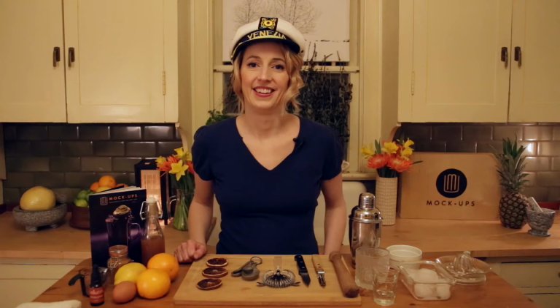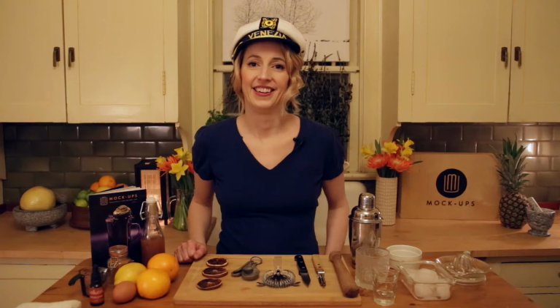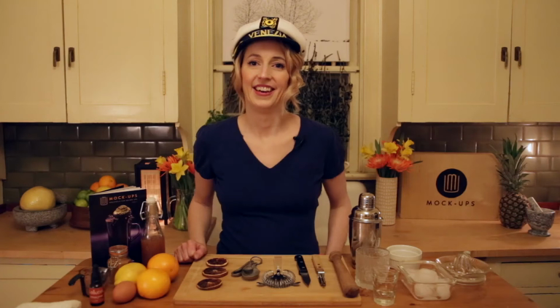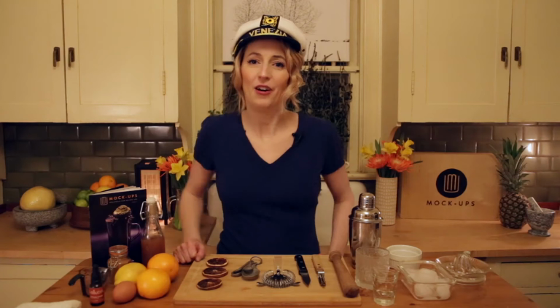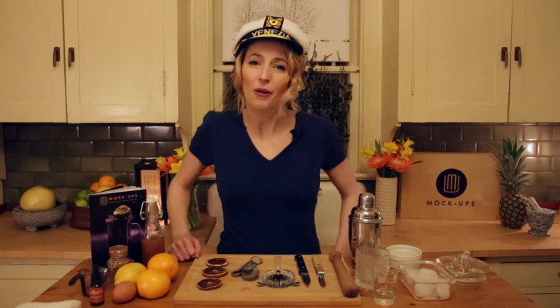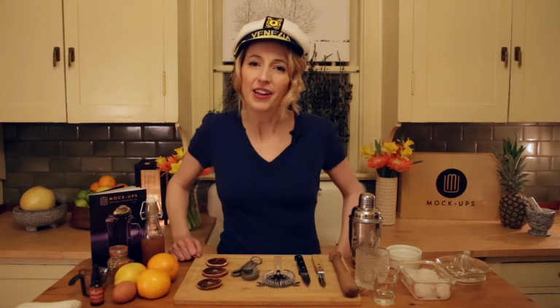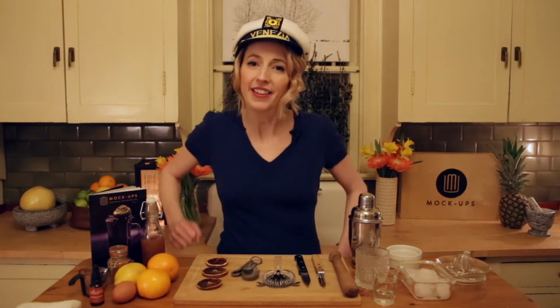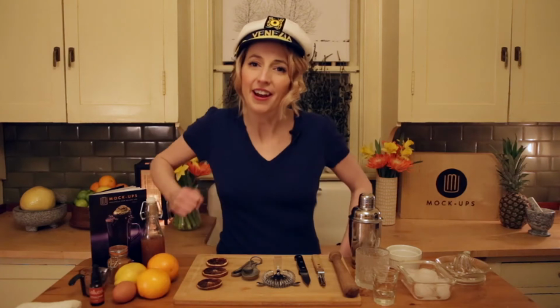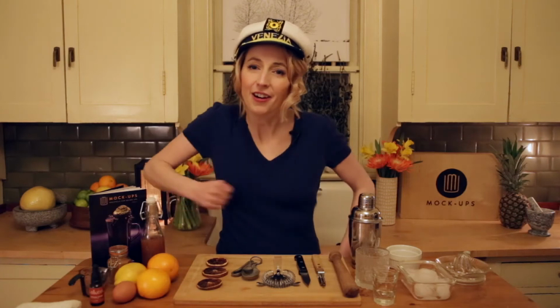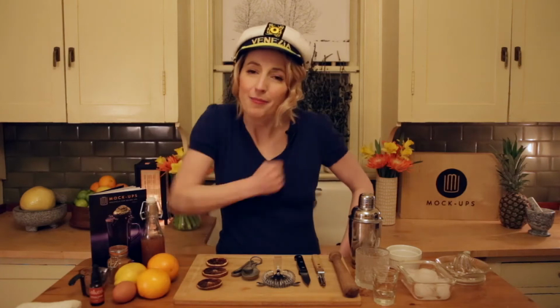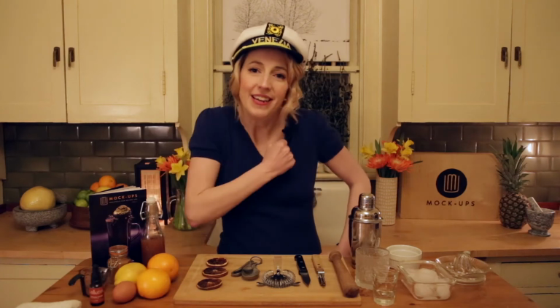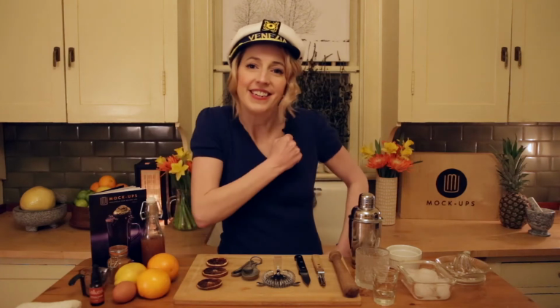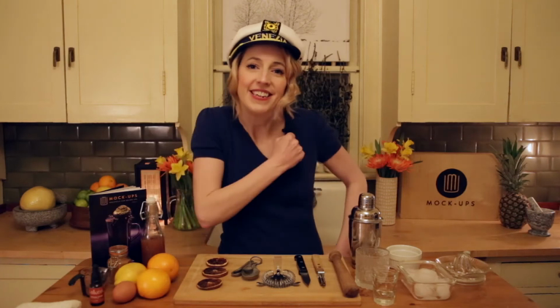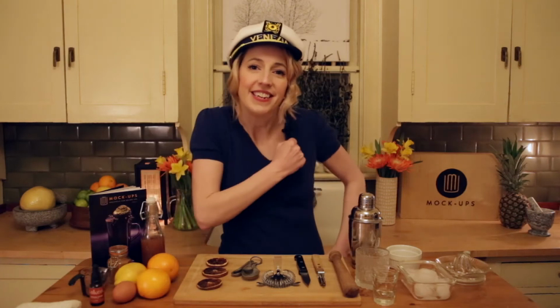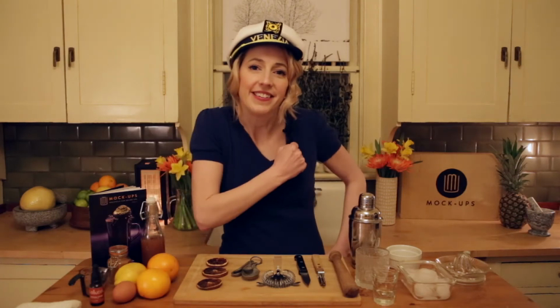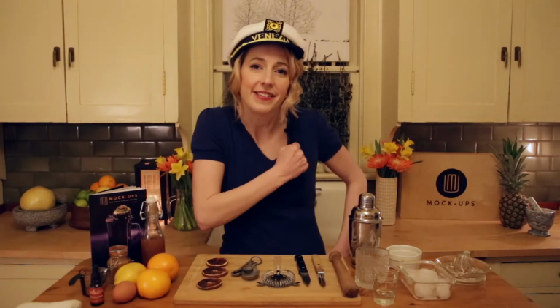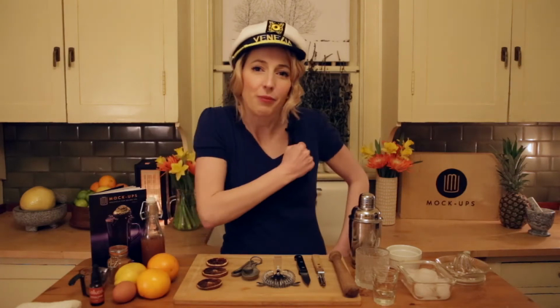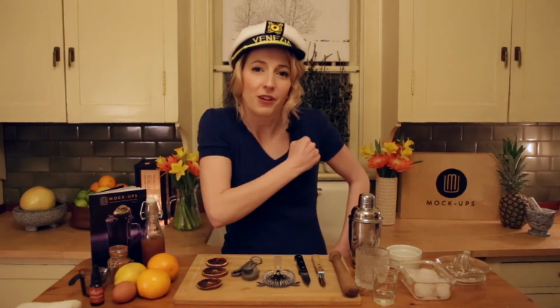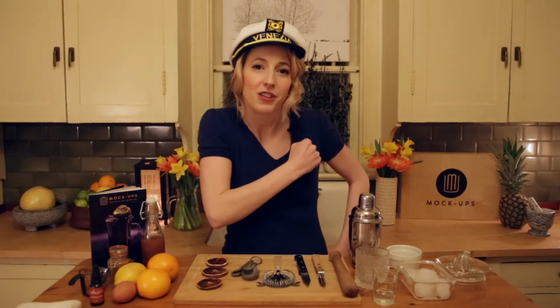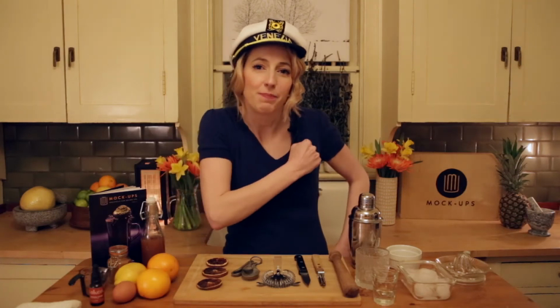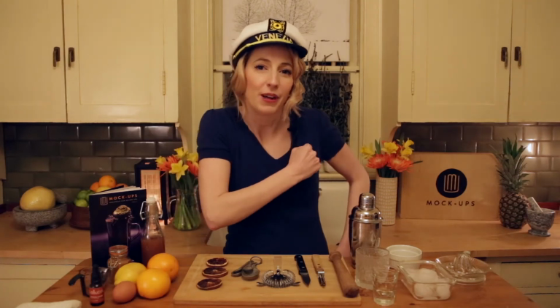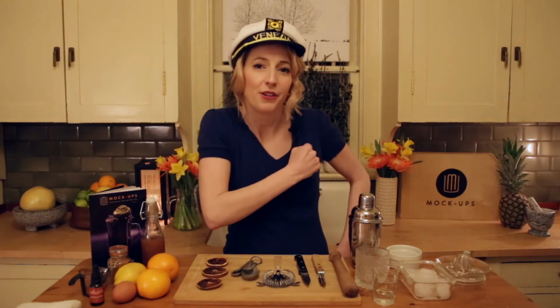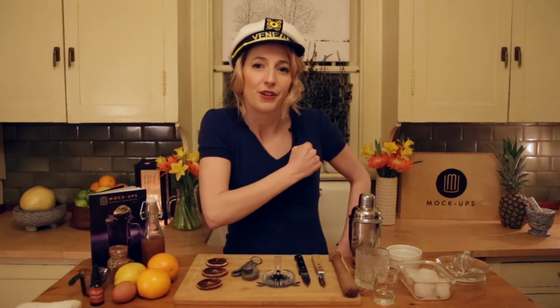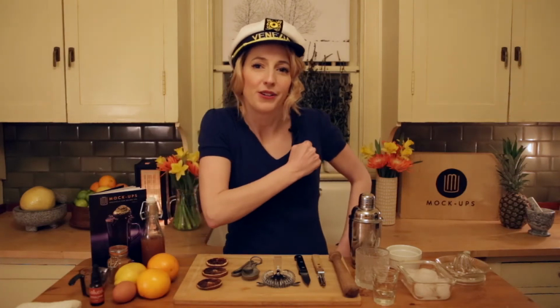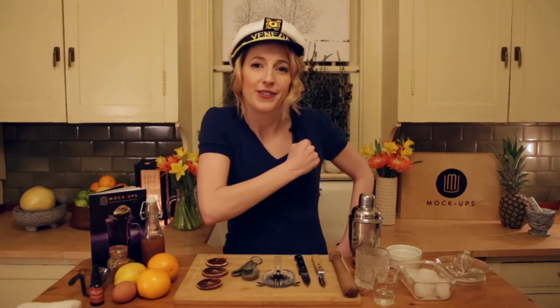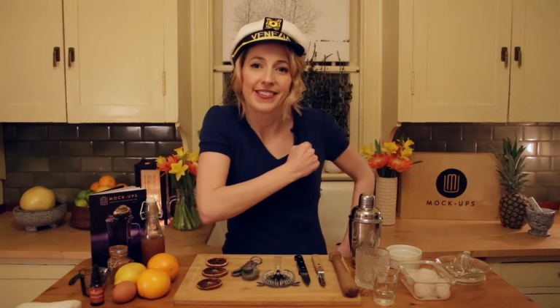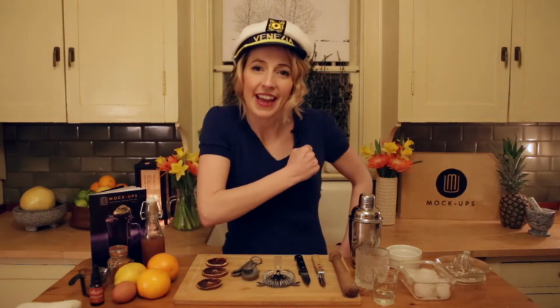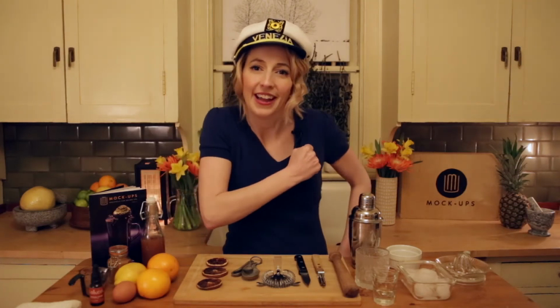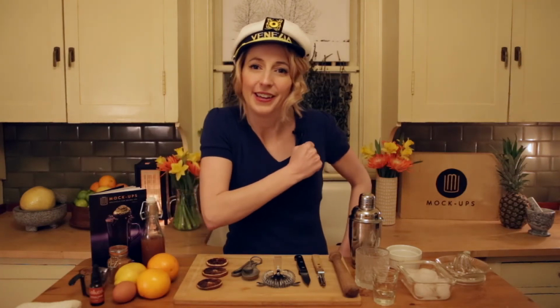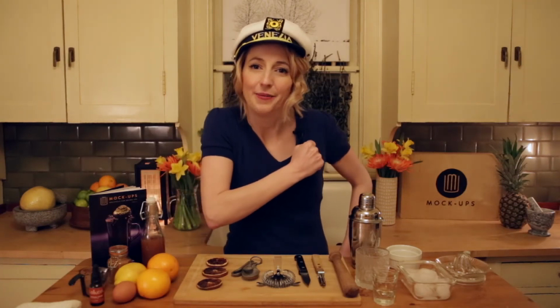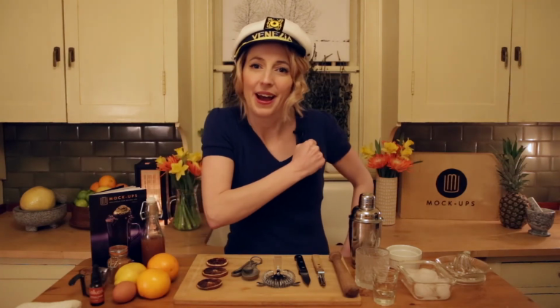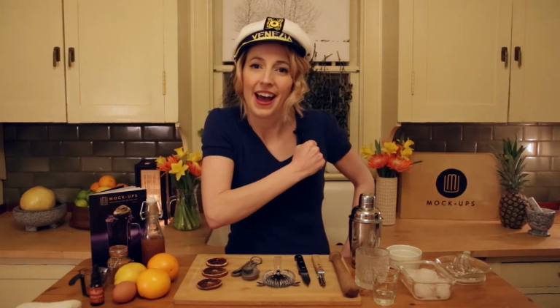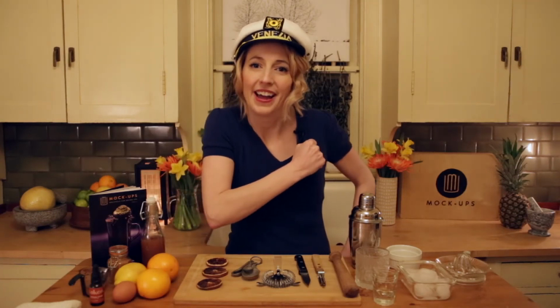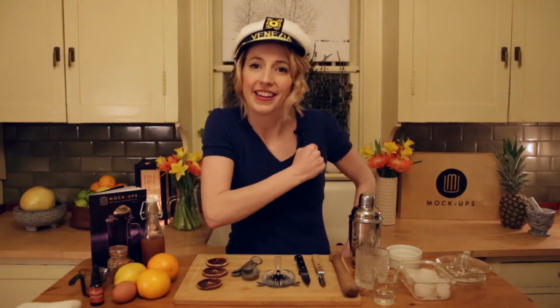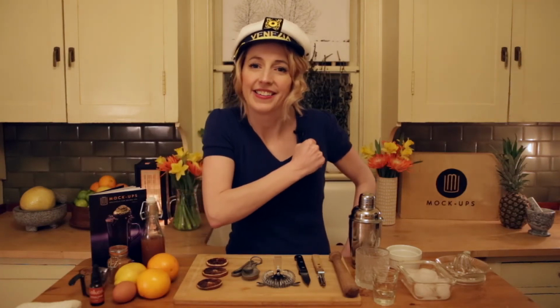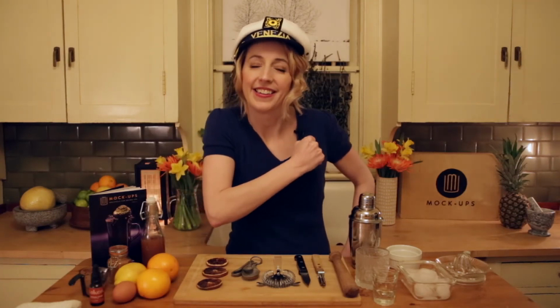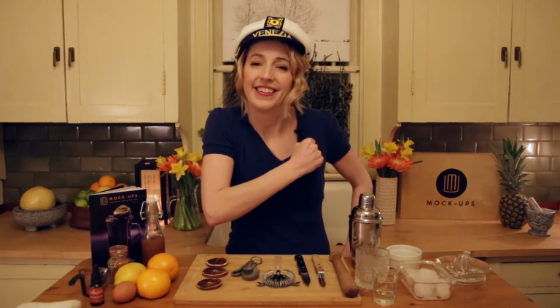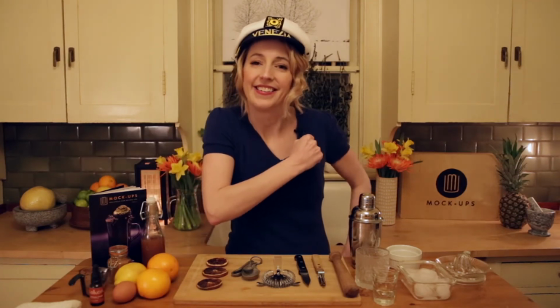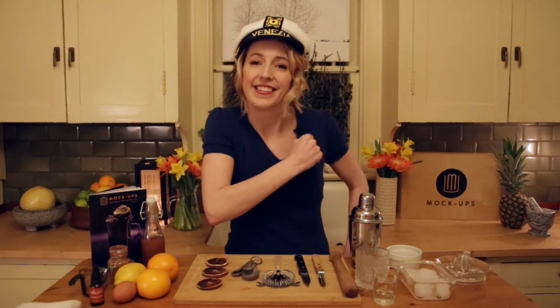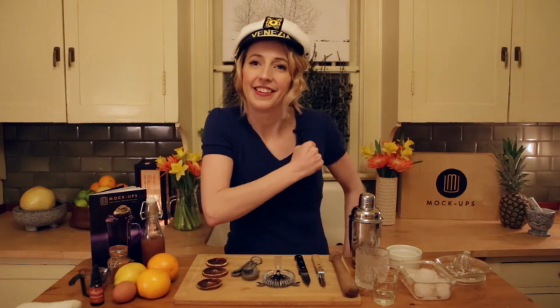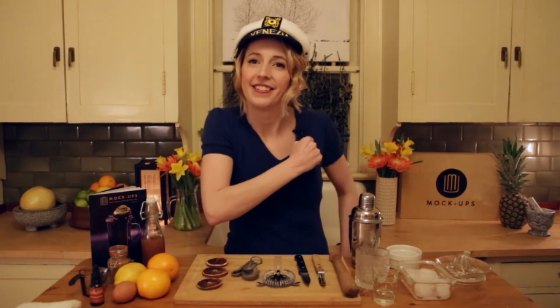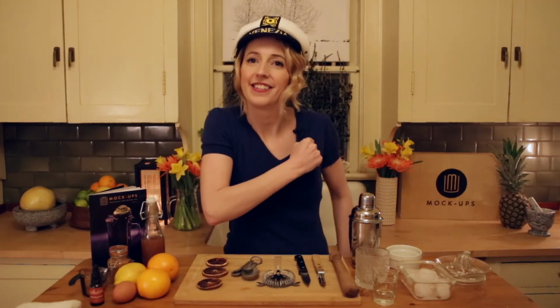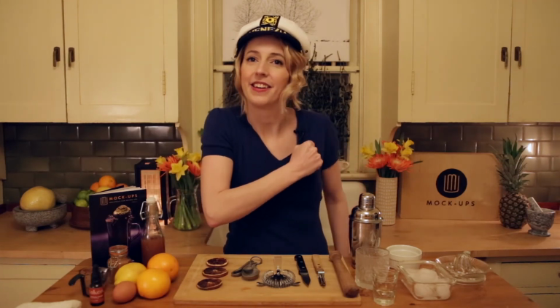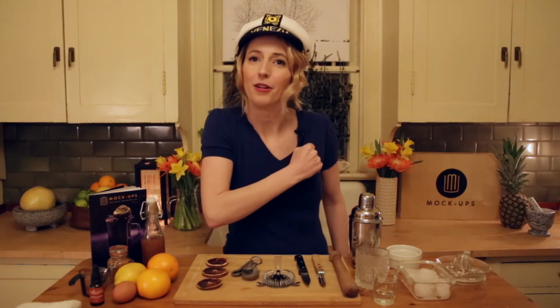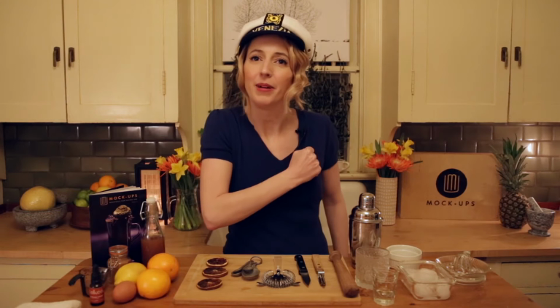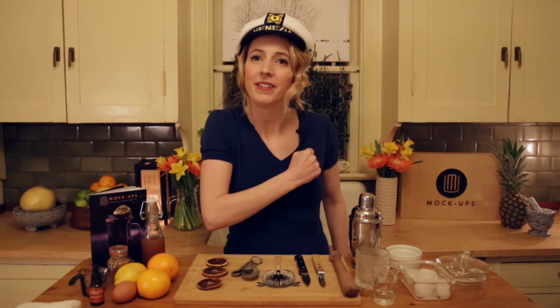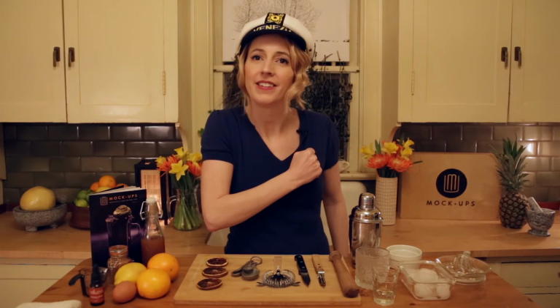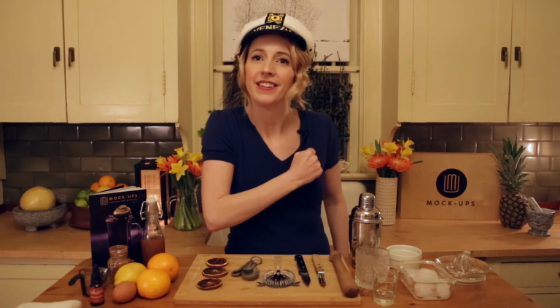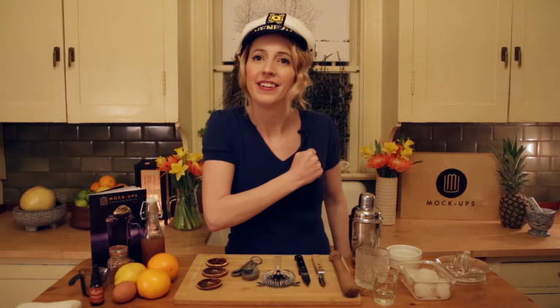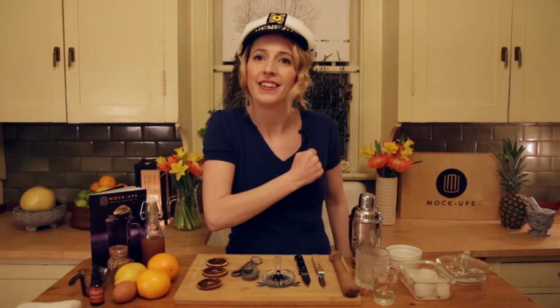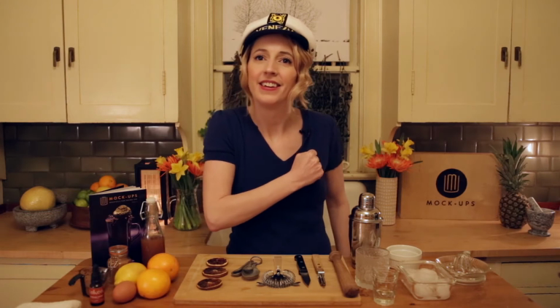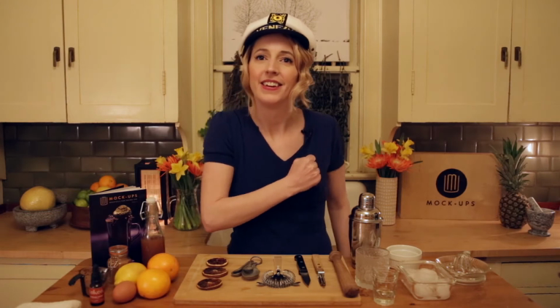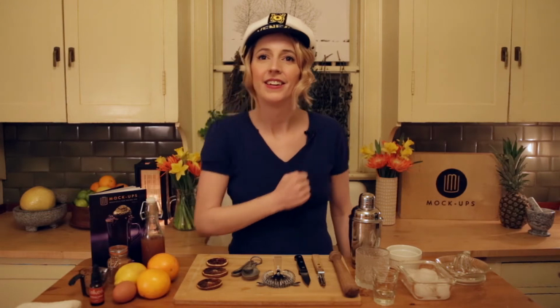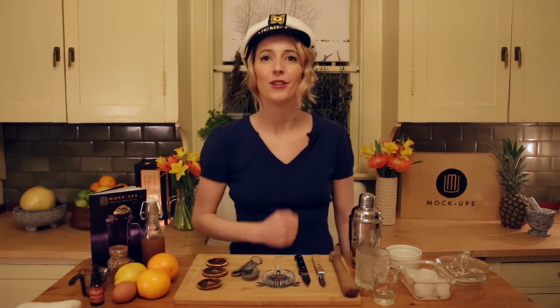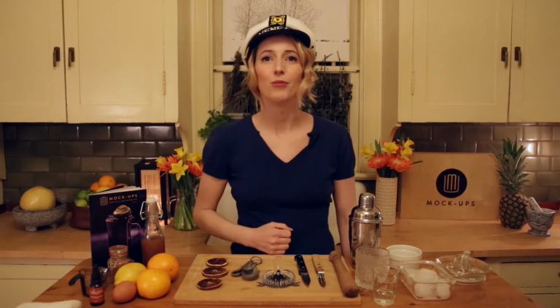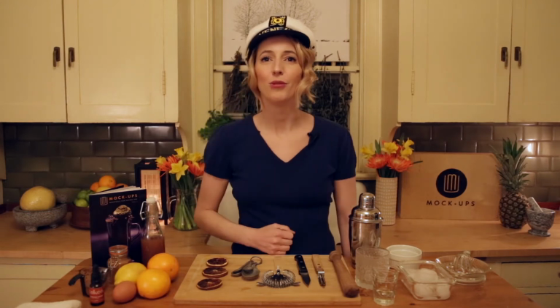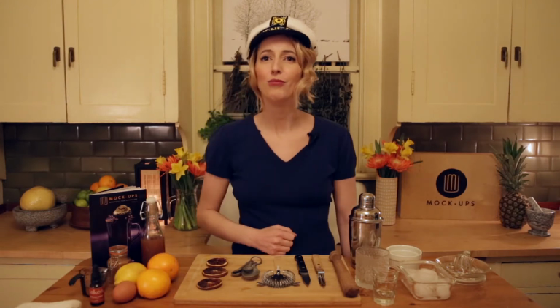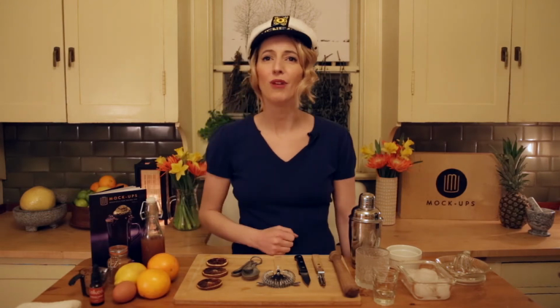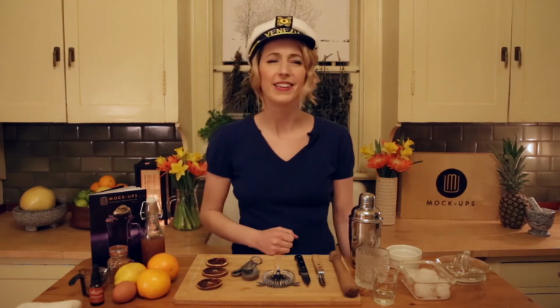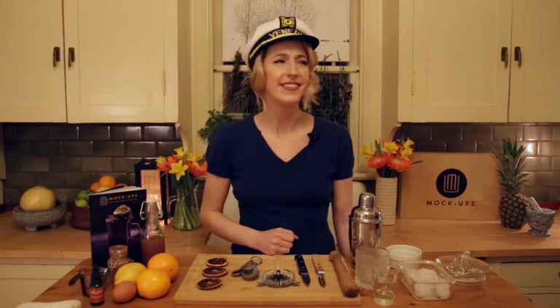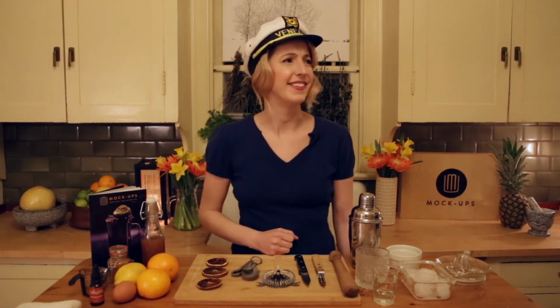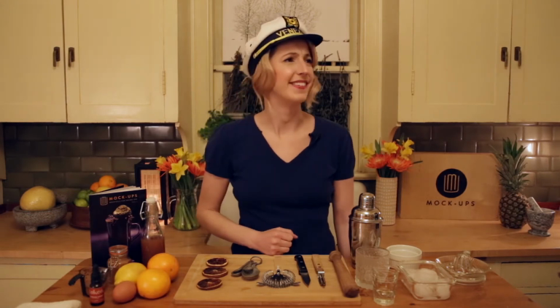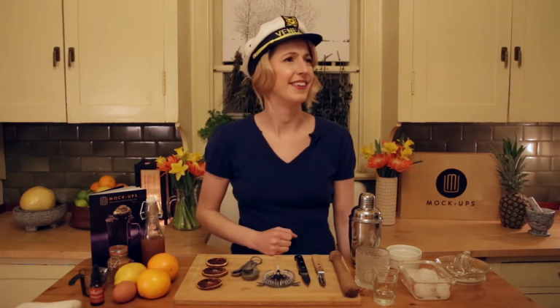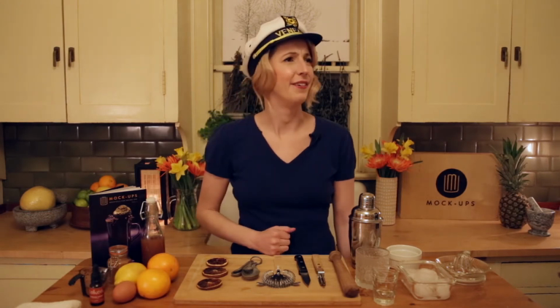Ahoy there mateys, swashbucklers, scallywags, and scuttlebugs? Who writes this stuff?